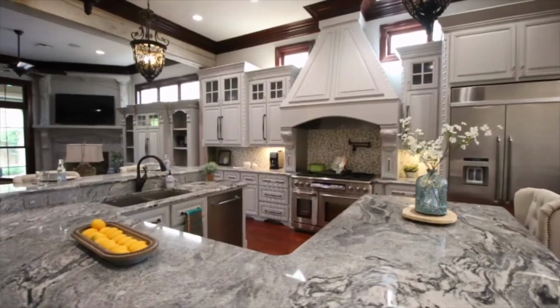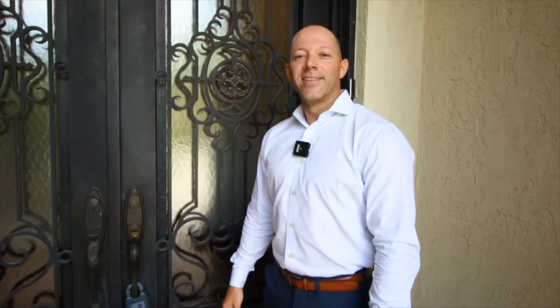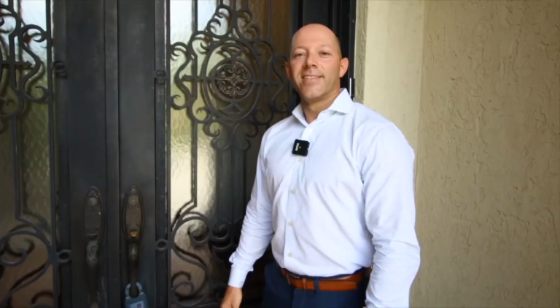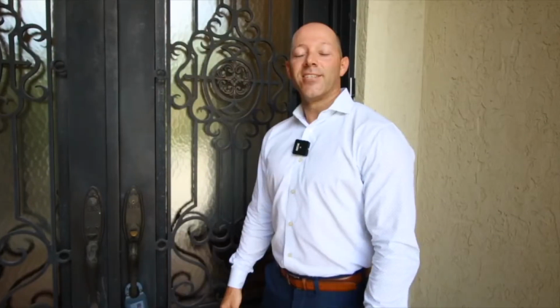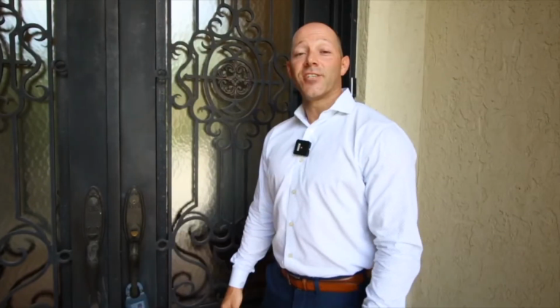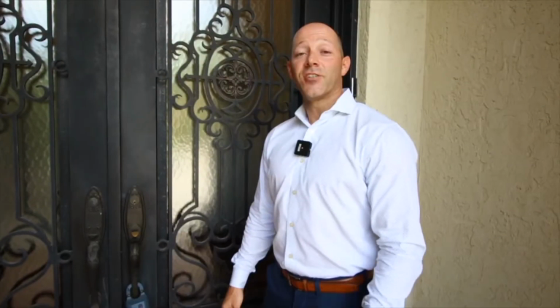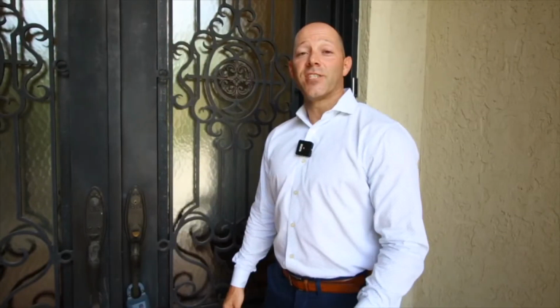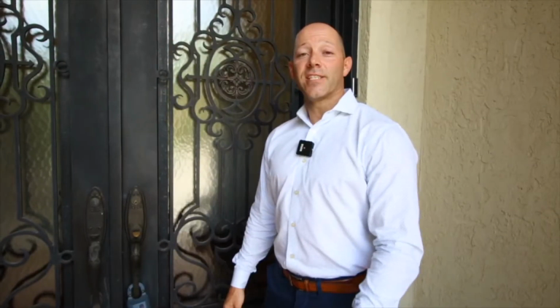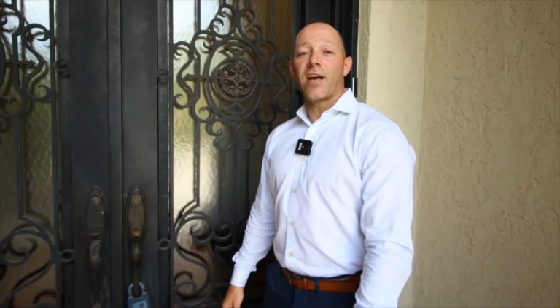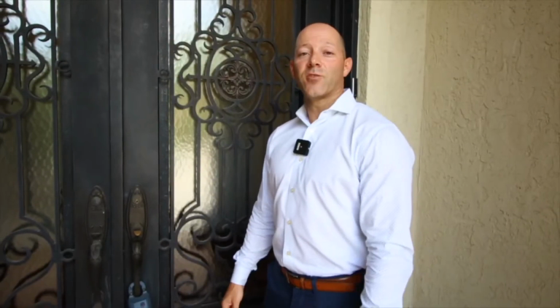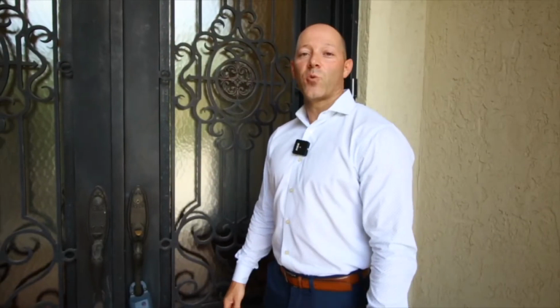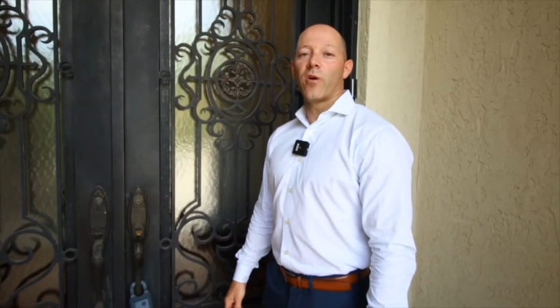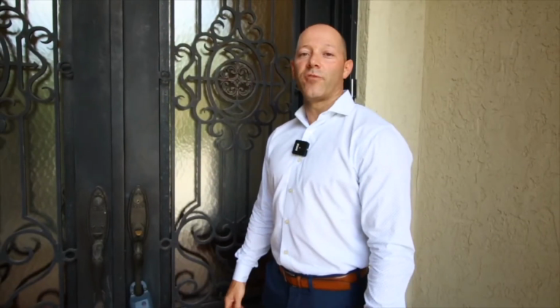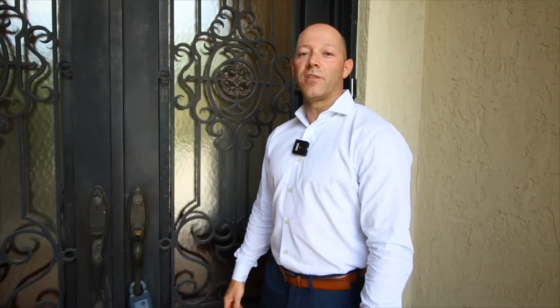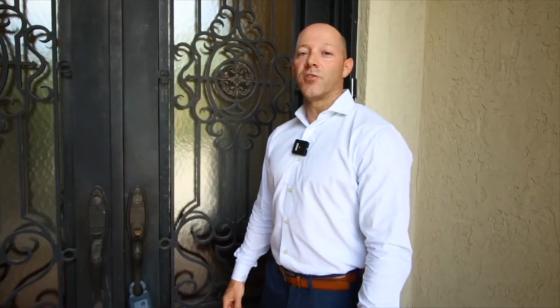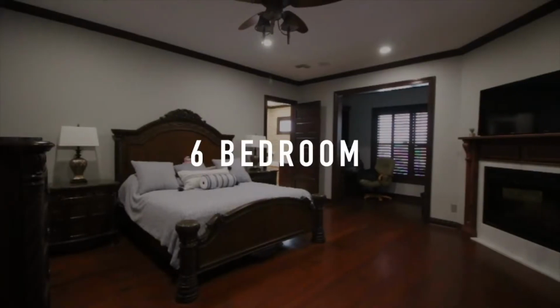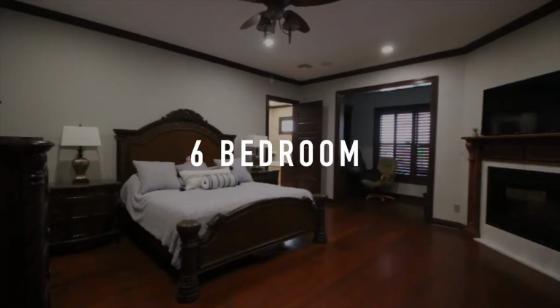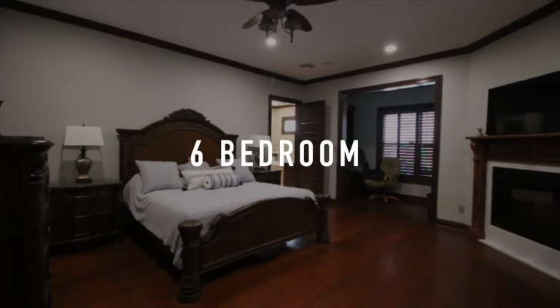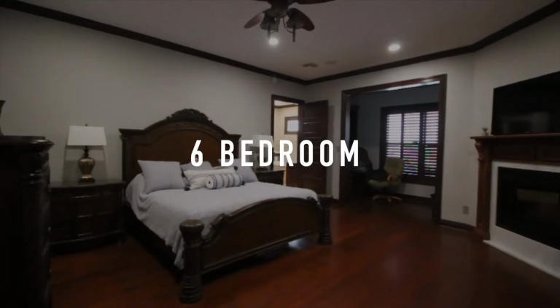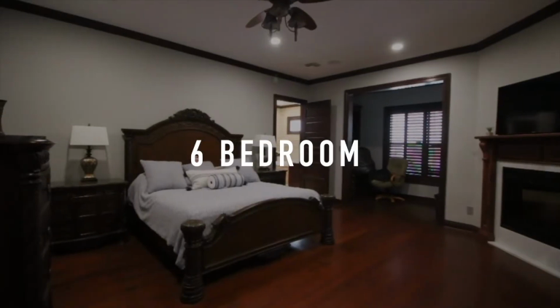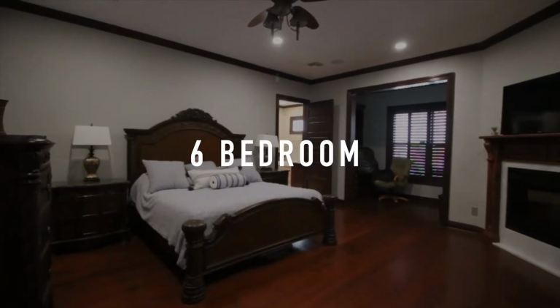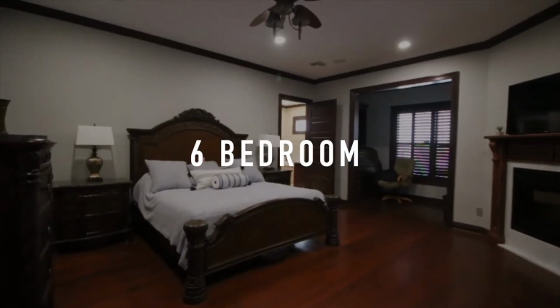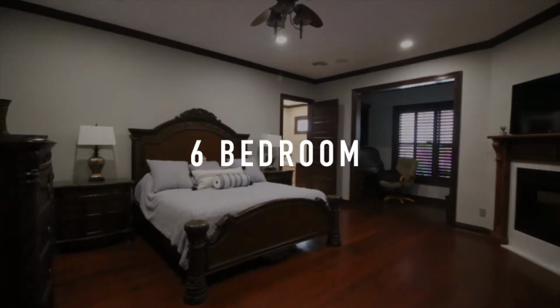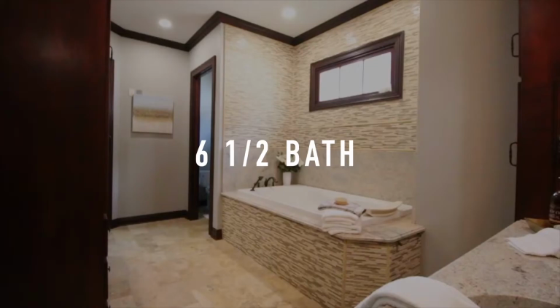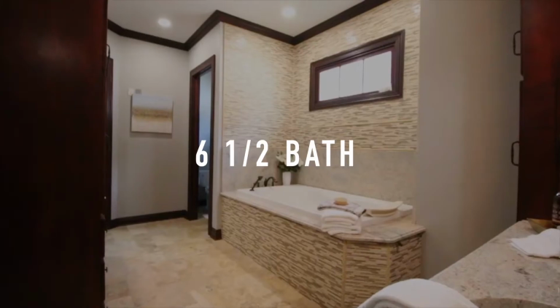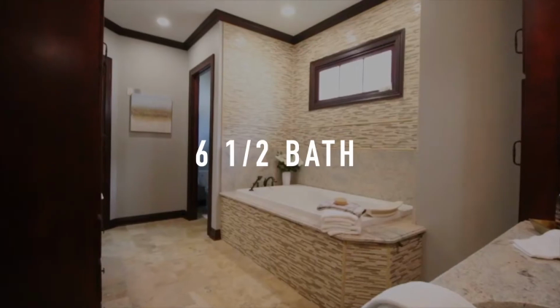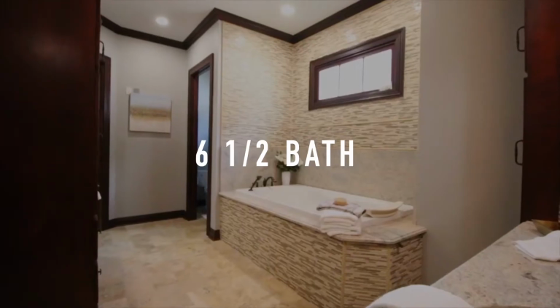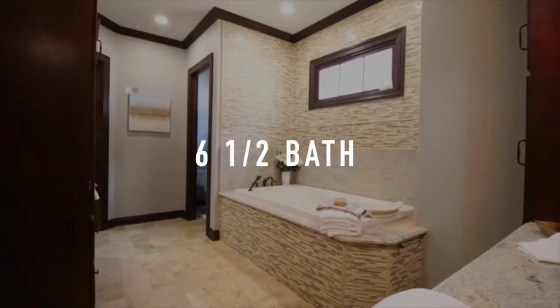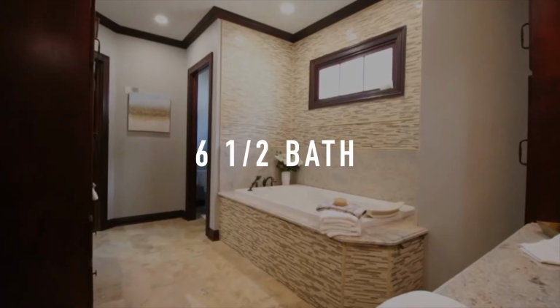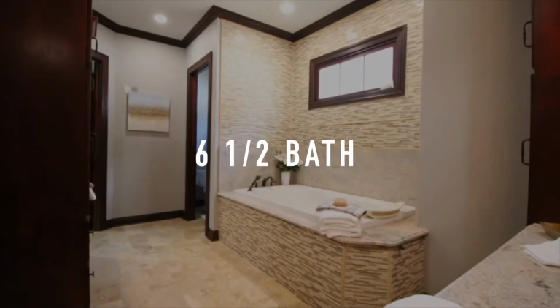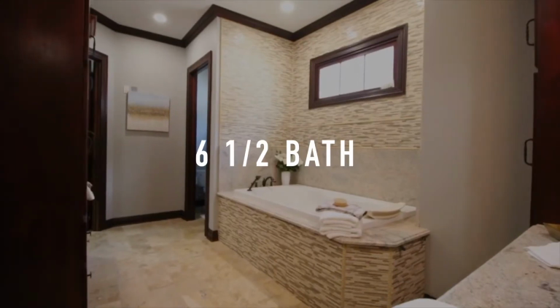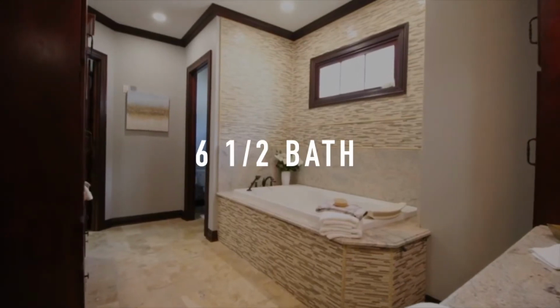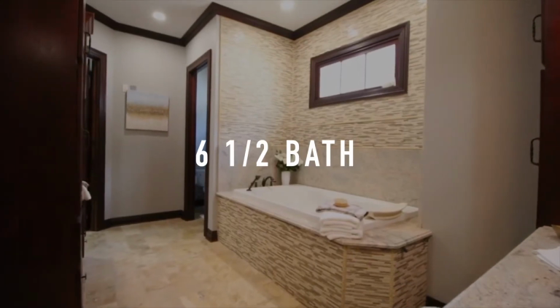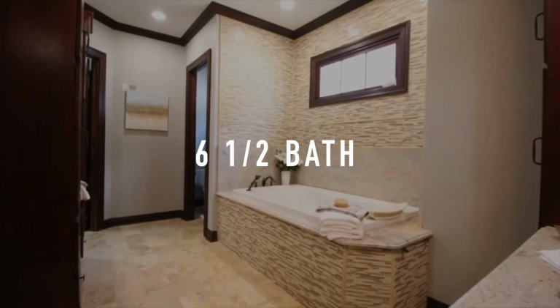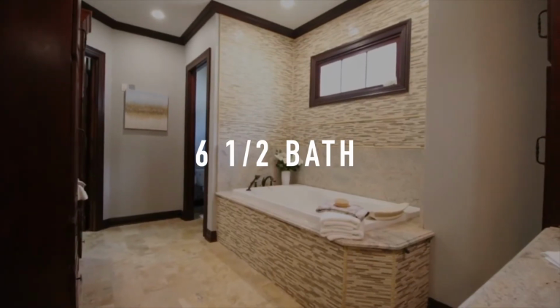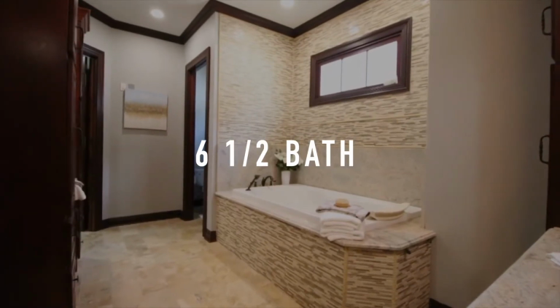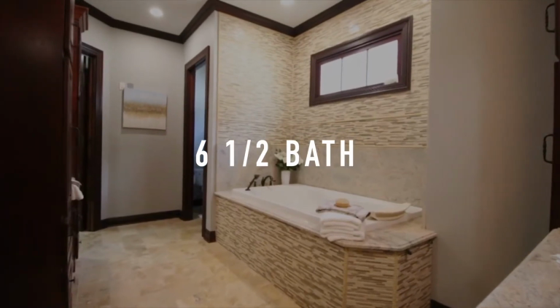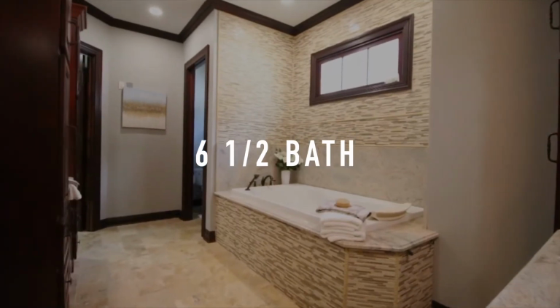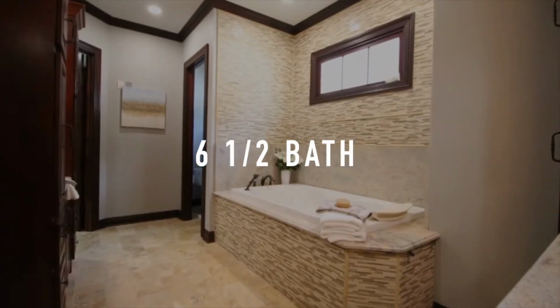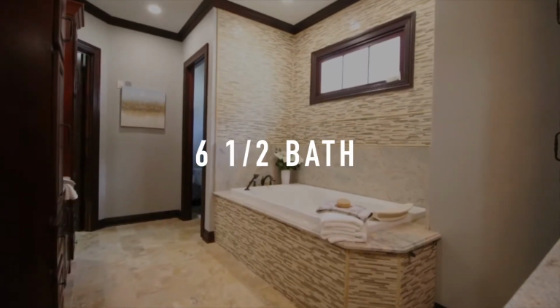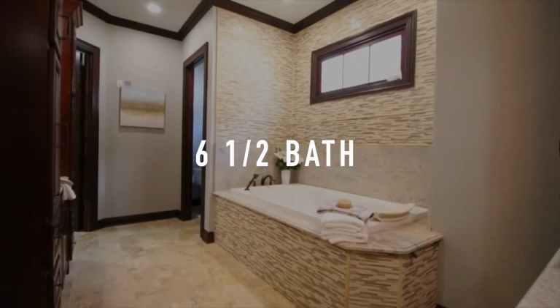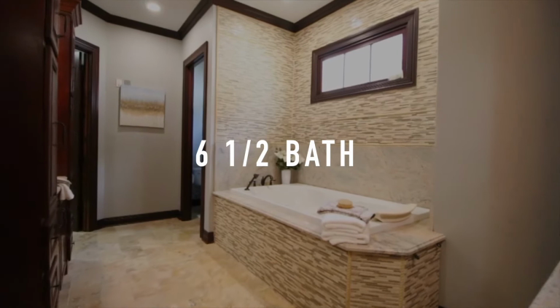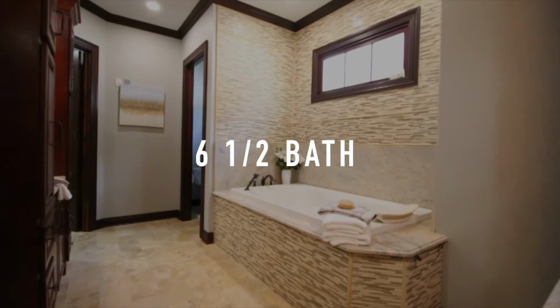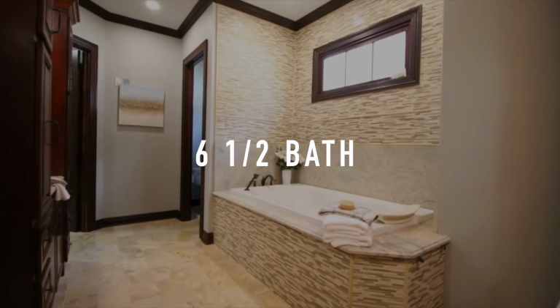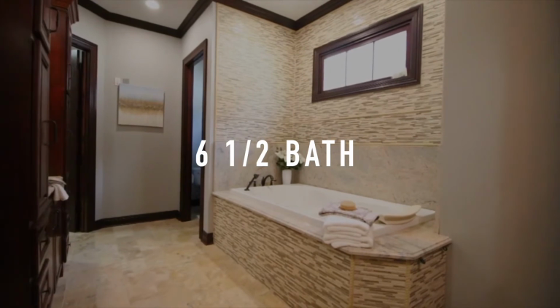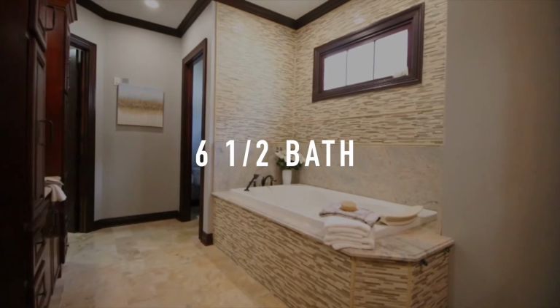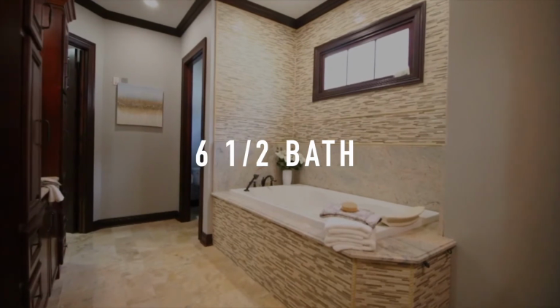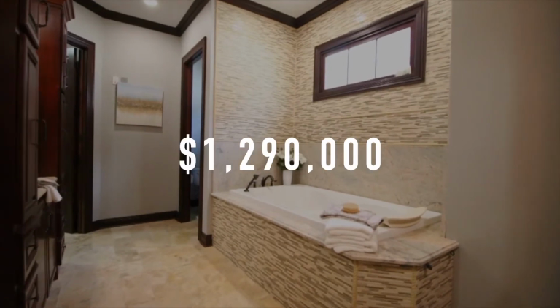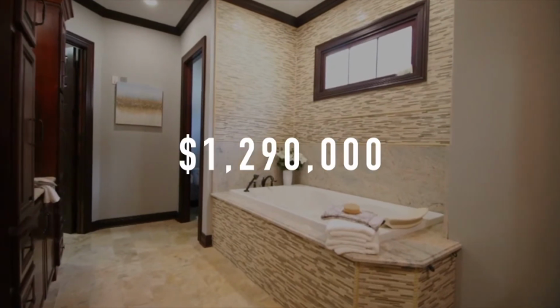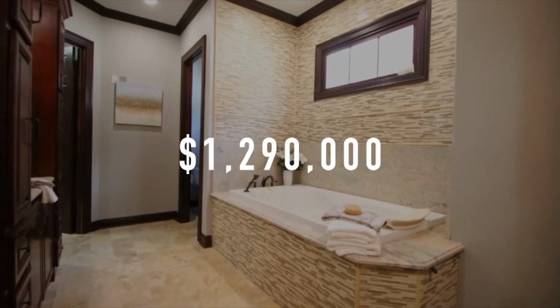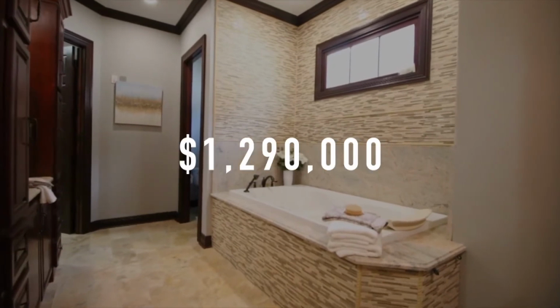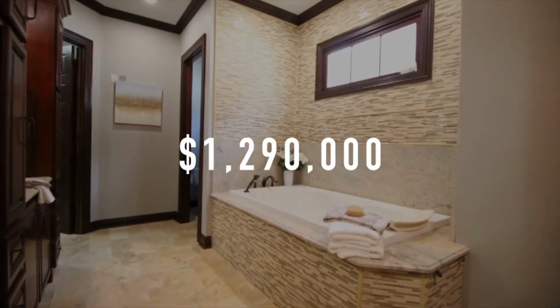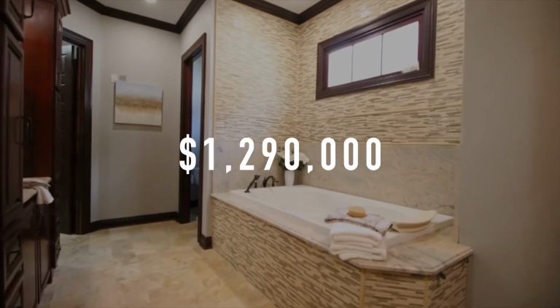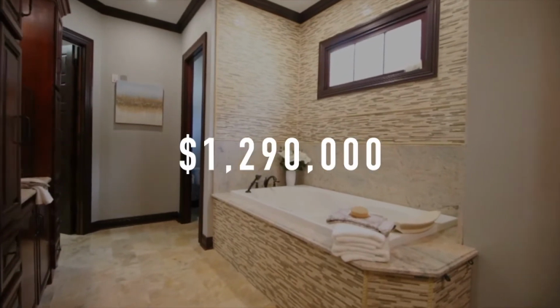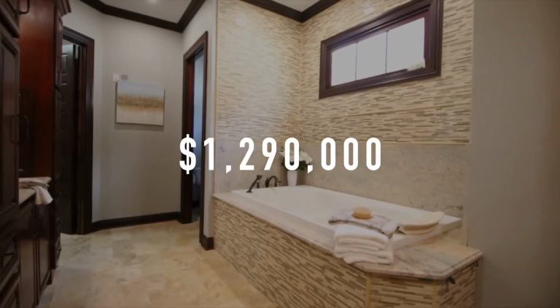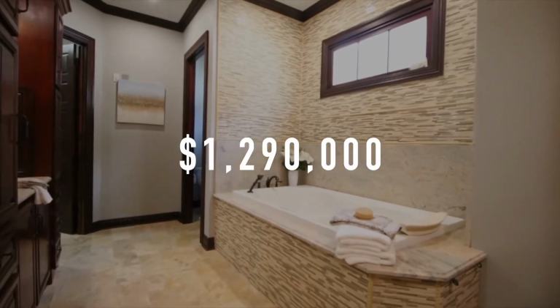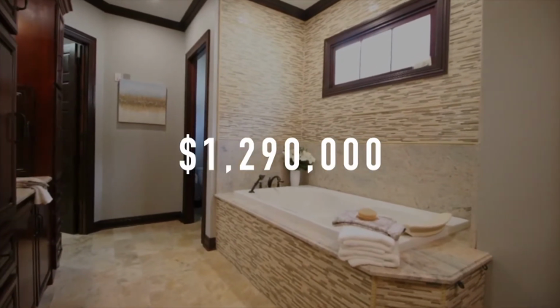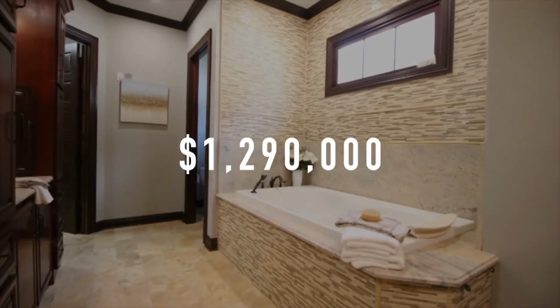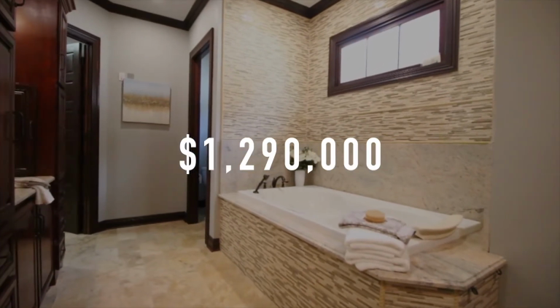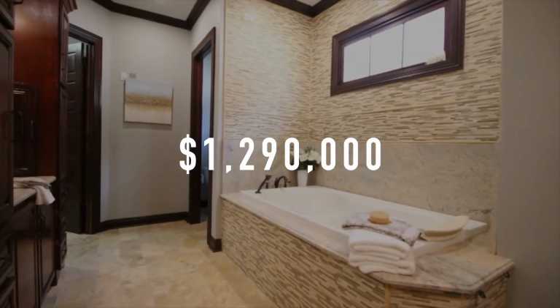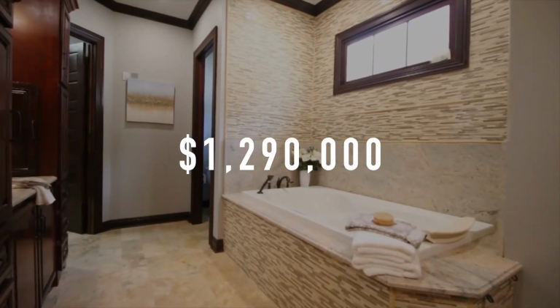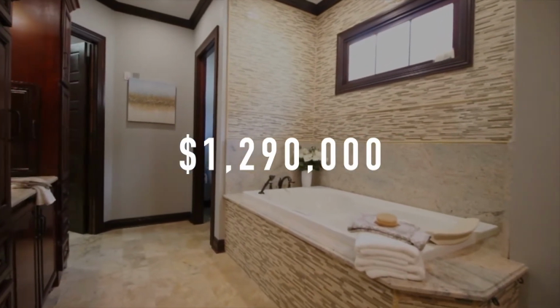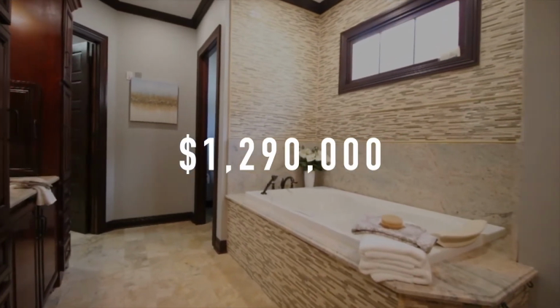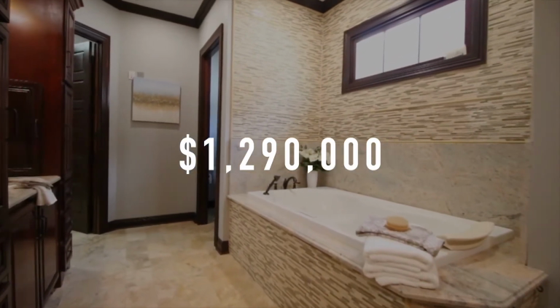Just under 6,000 square feet, this home has six bedrooms, six and a half baths, and it's currently listed at $1,290,000.